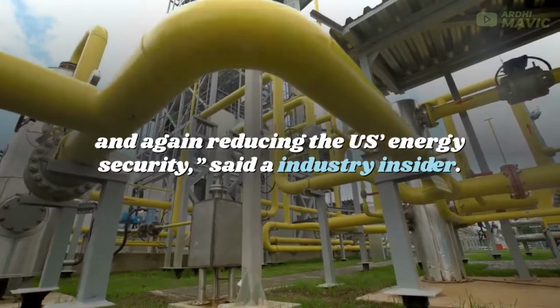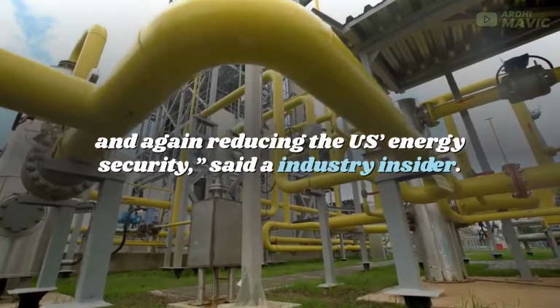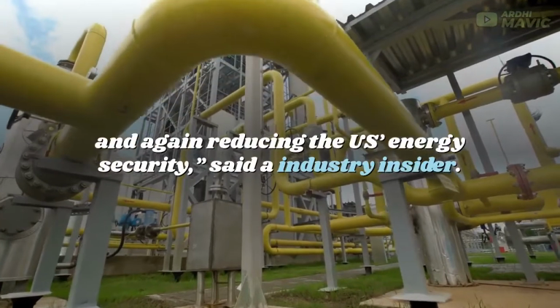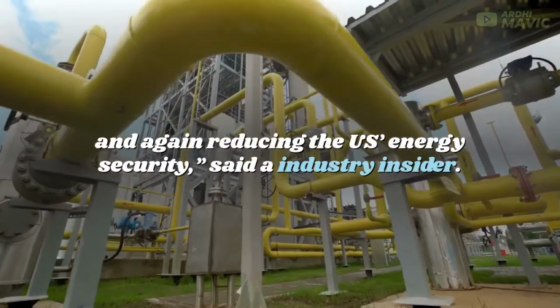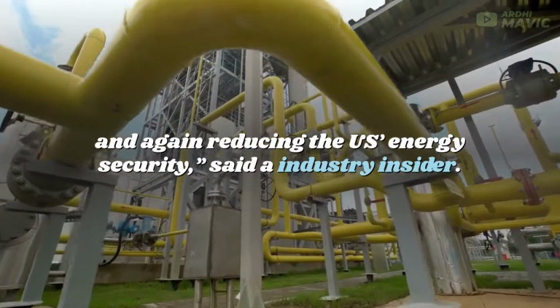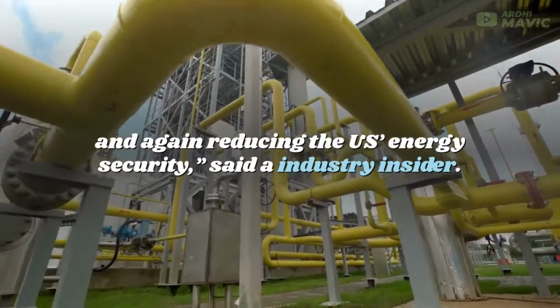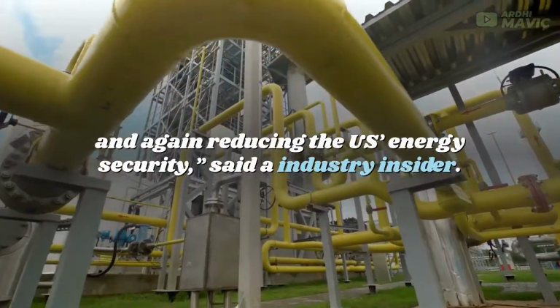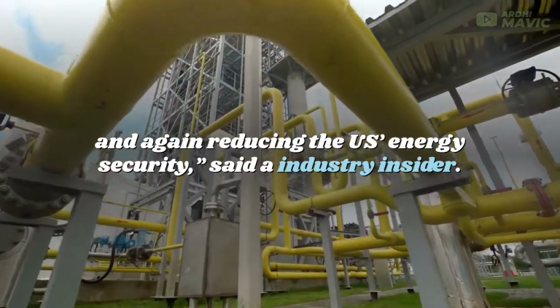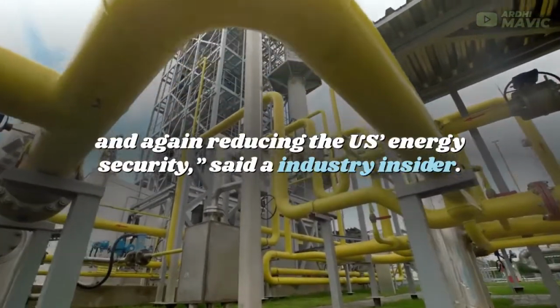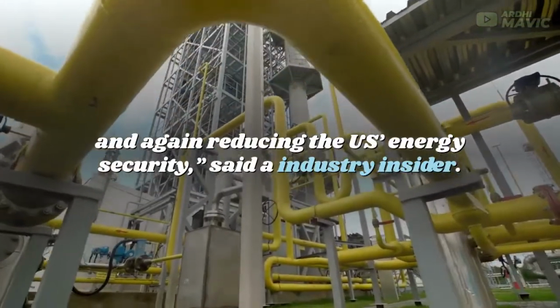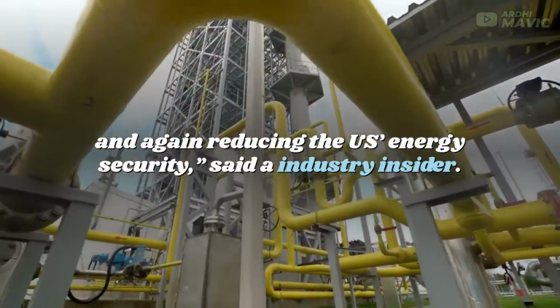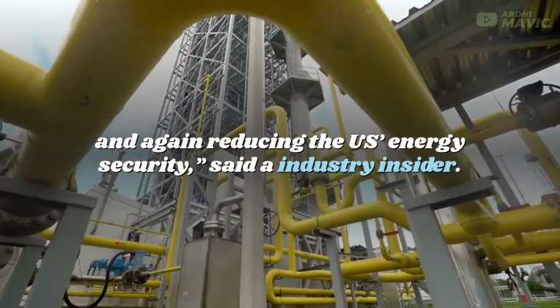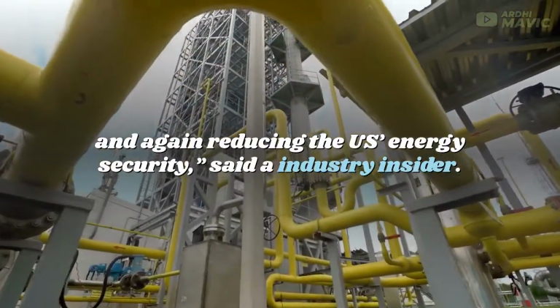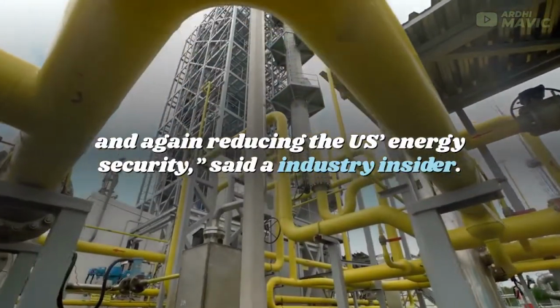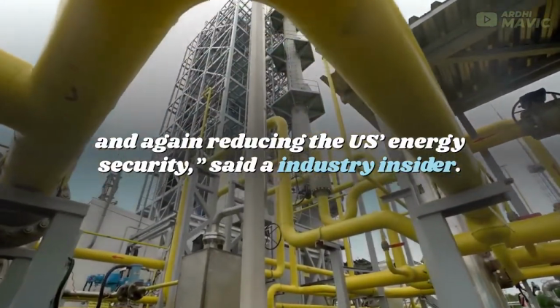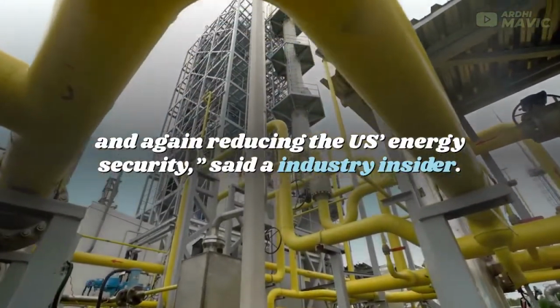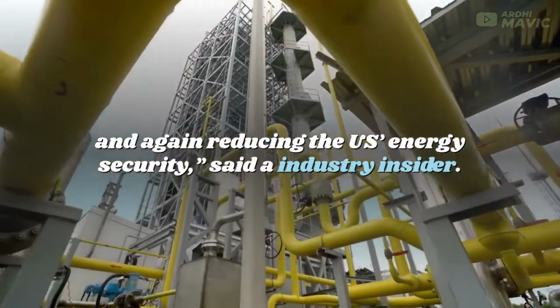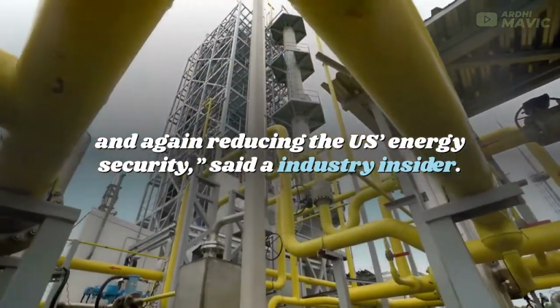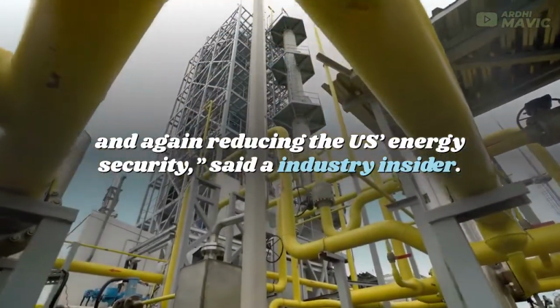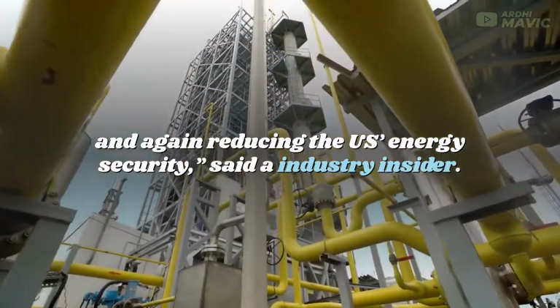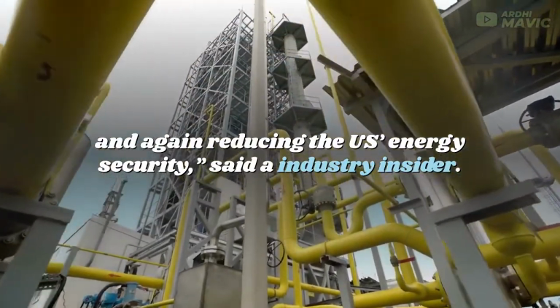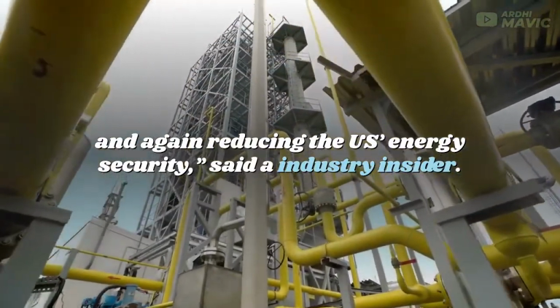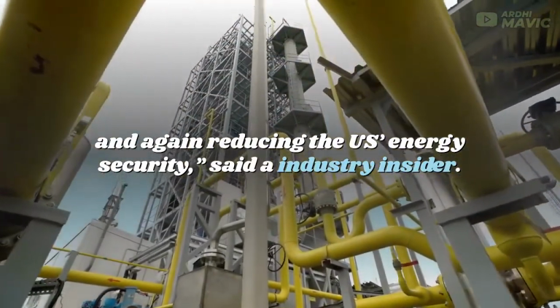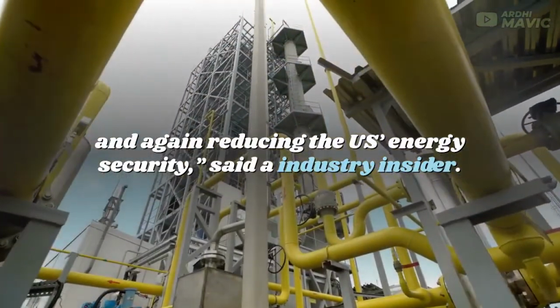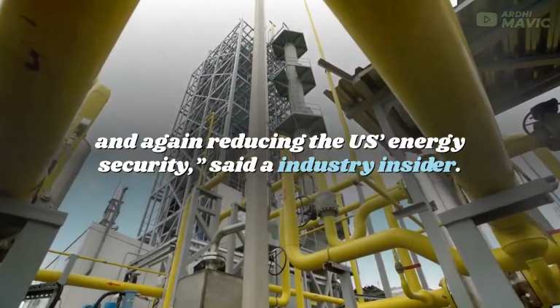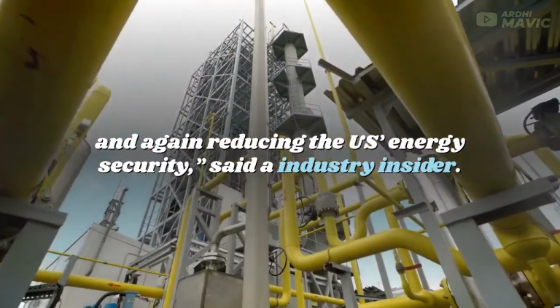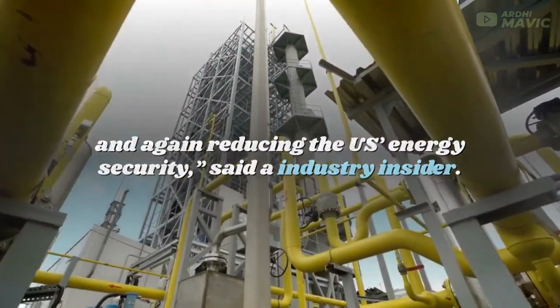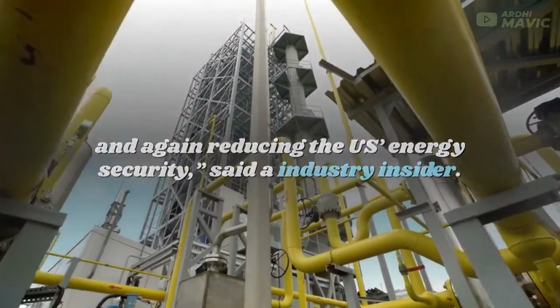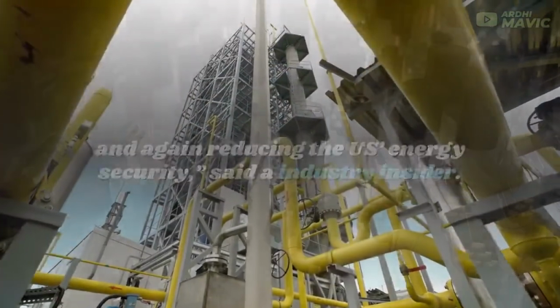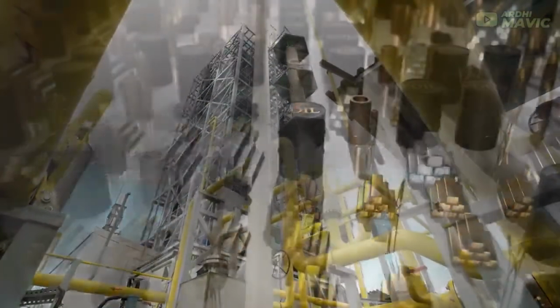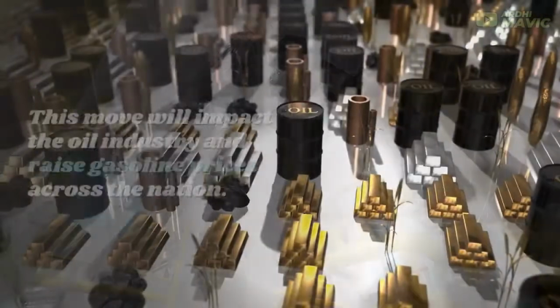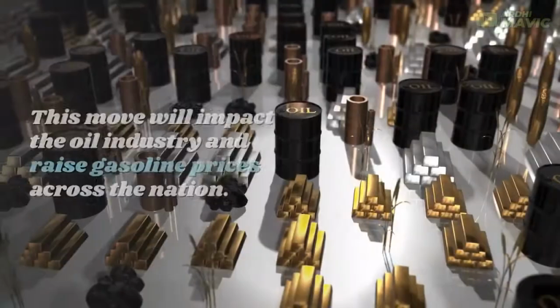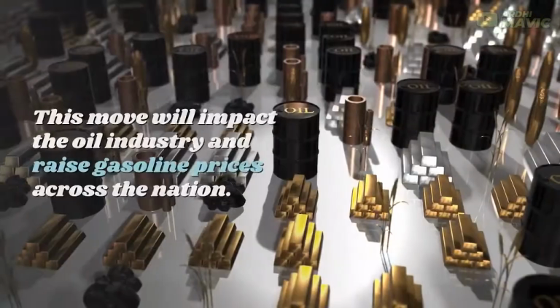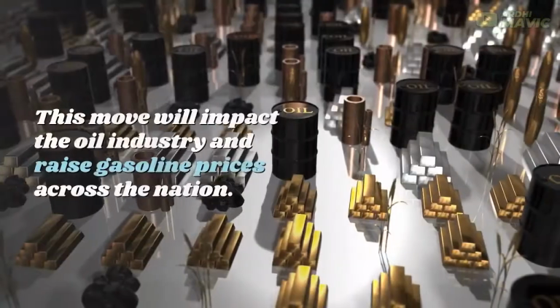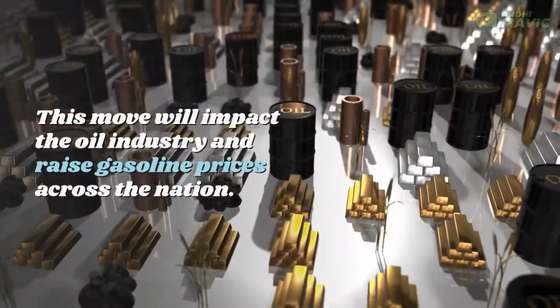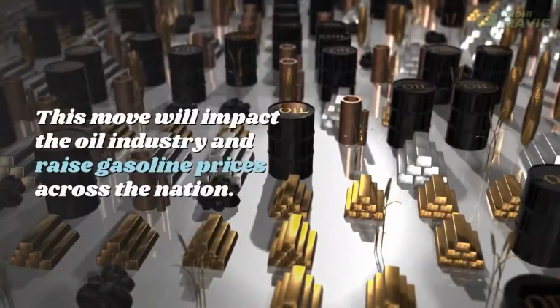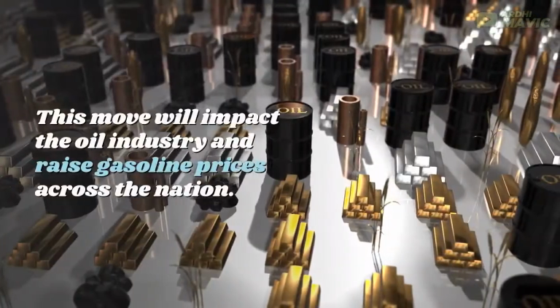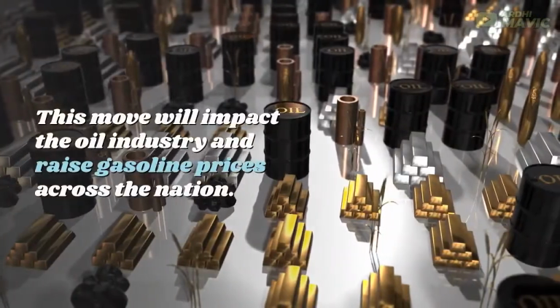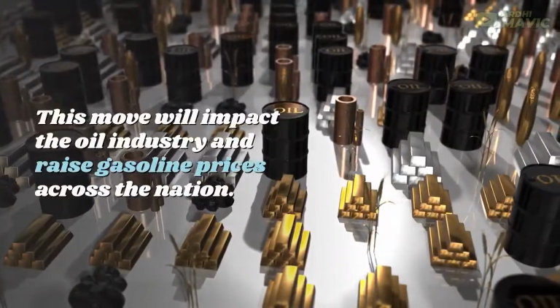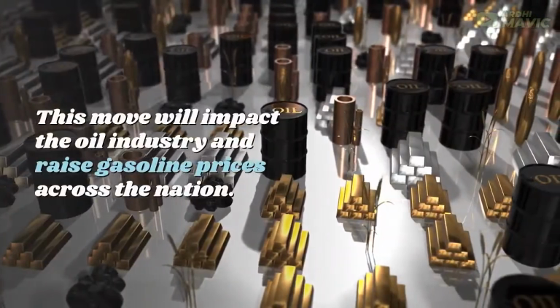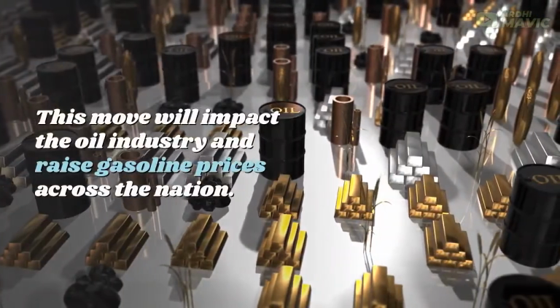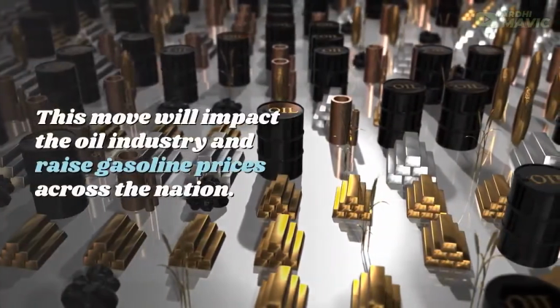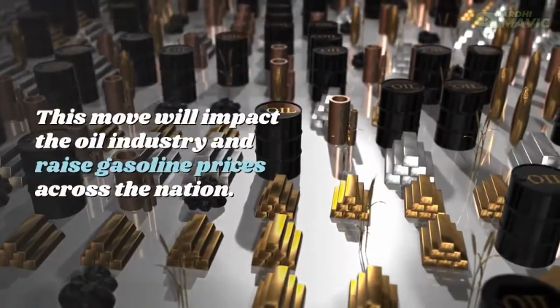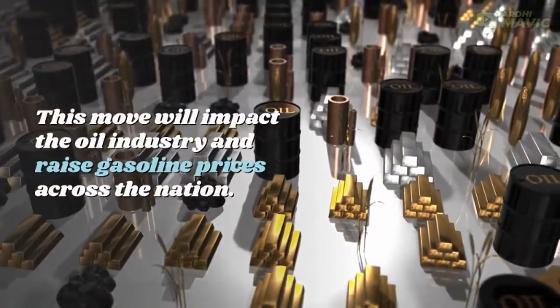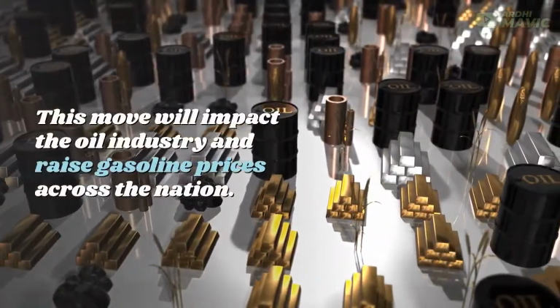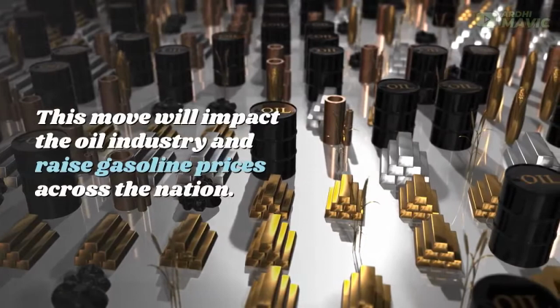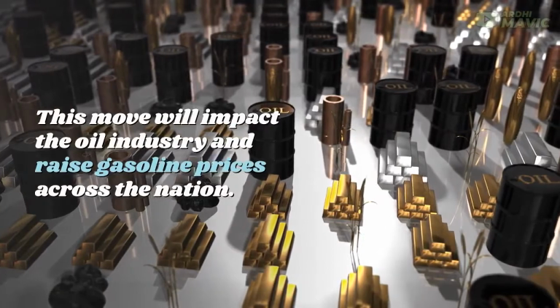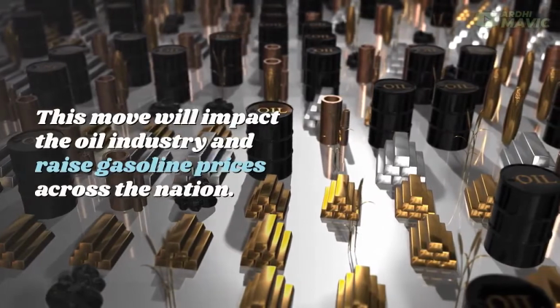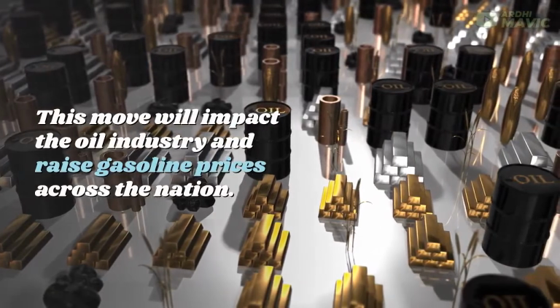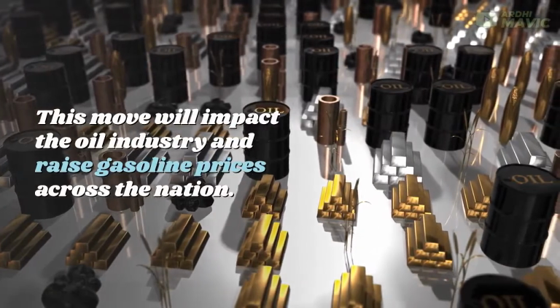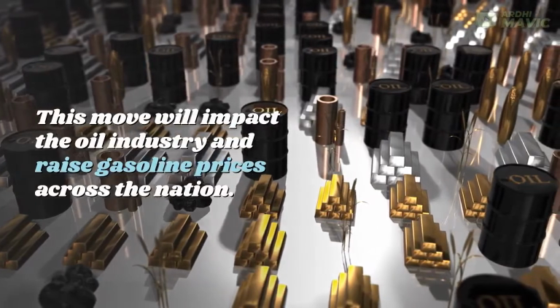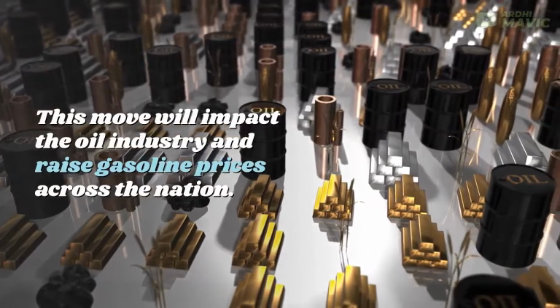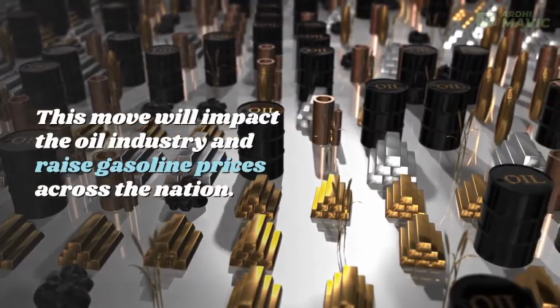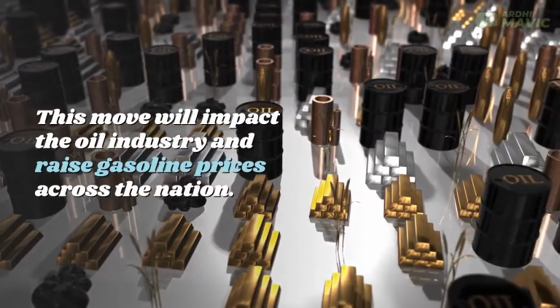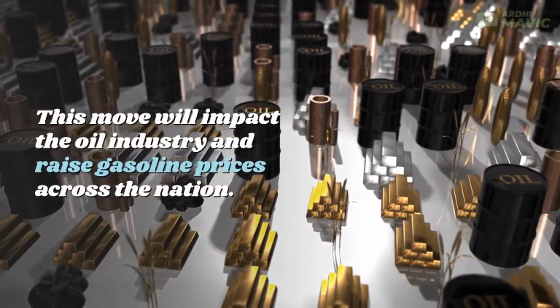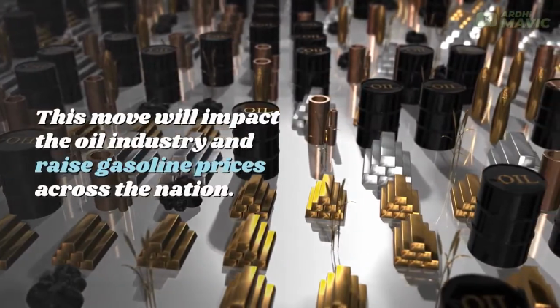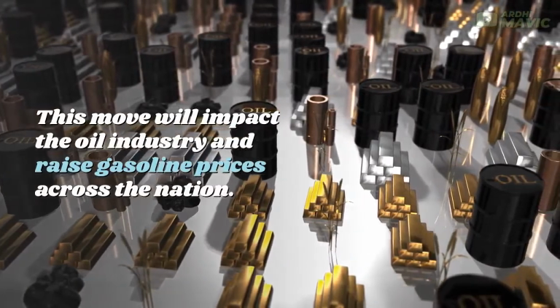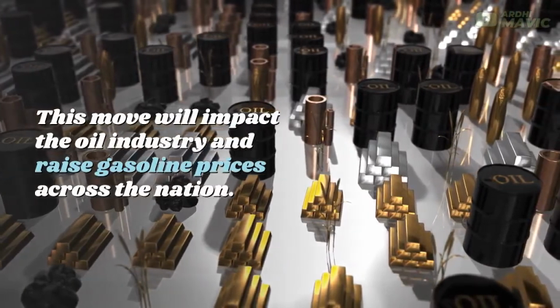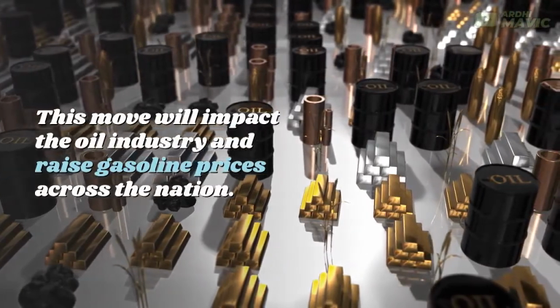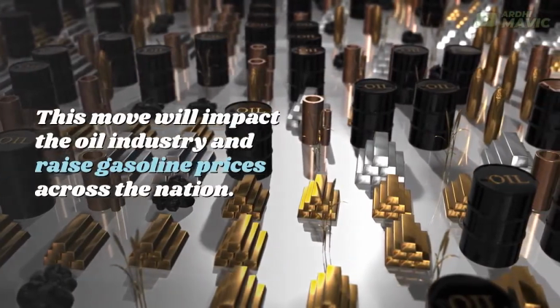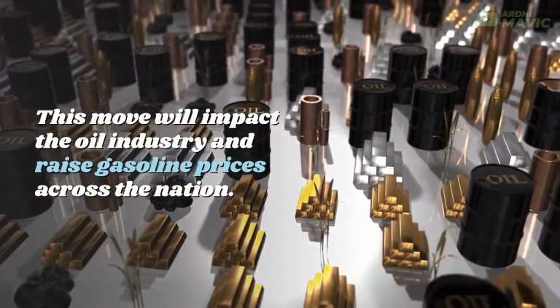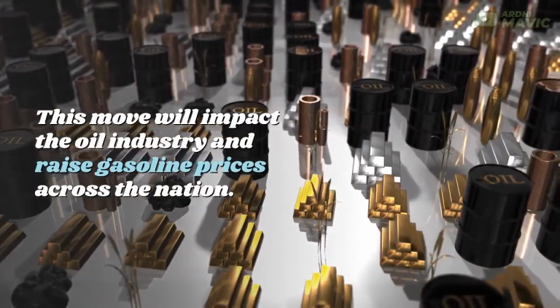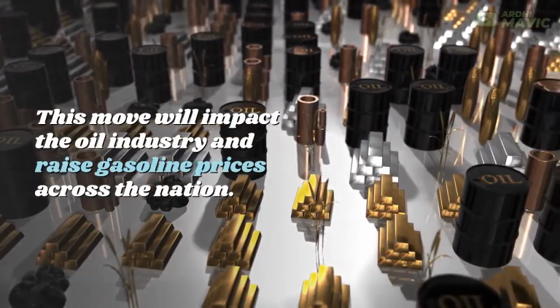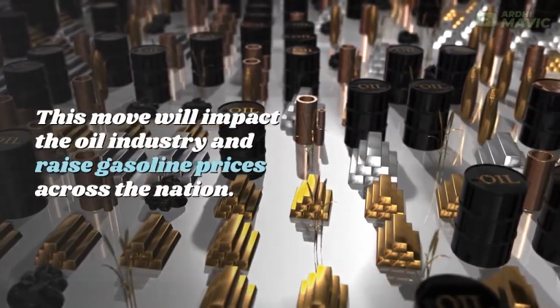U.S. energy security, said an industry insider. This move will impact the oil industry and raise gasoline prices across the nation.